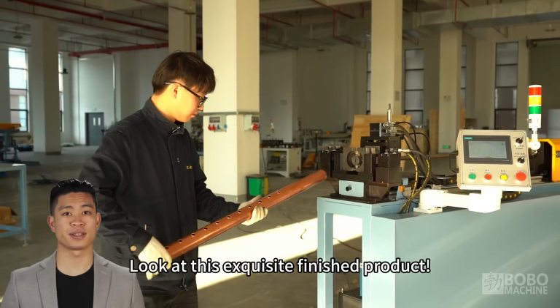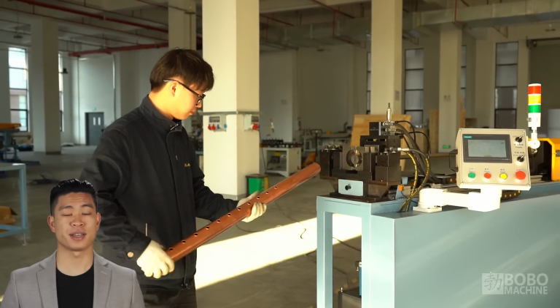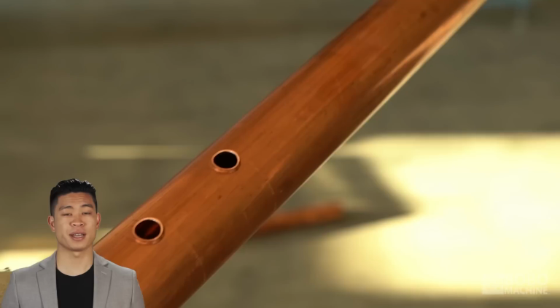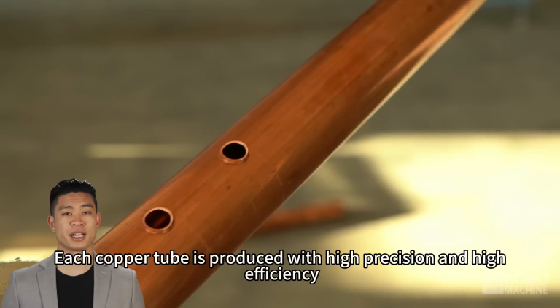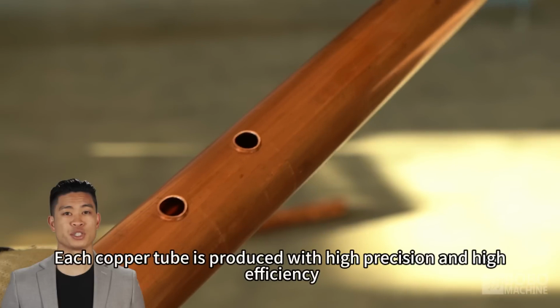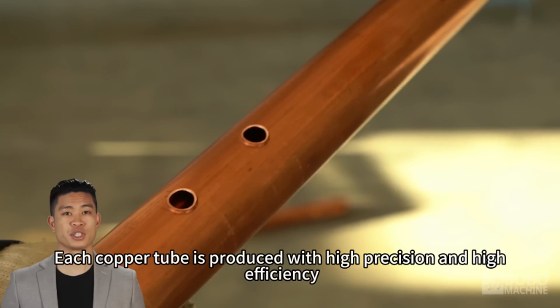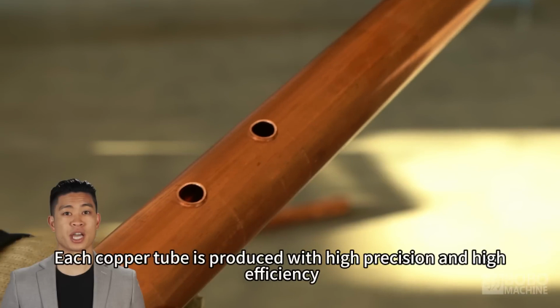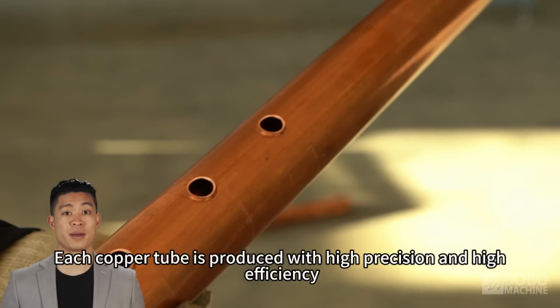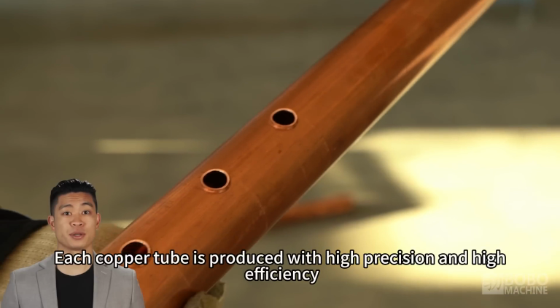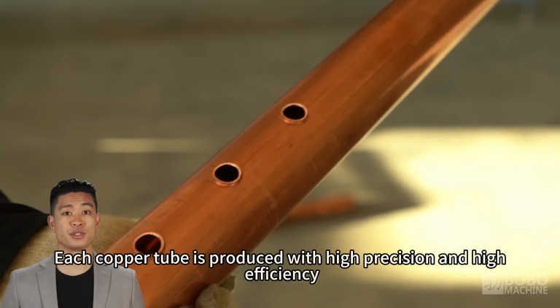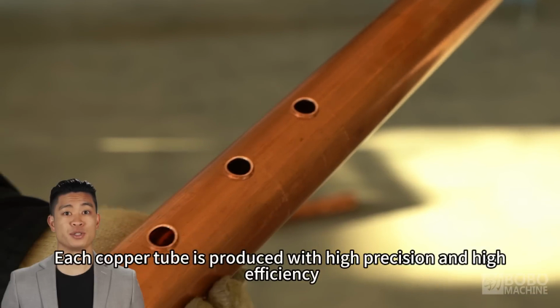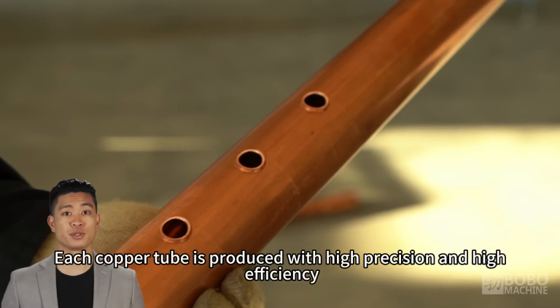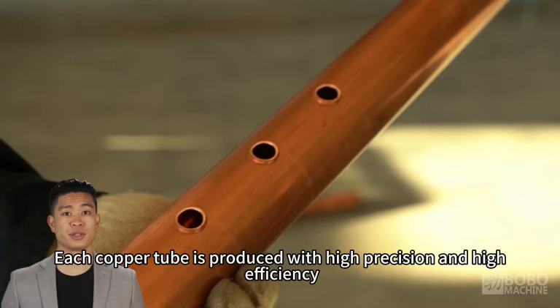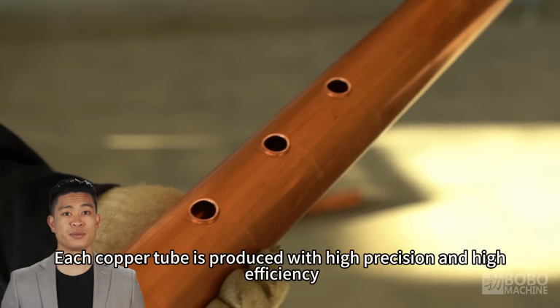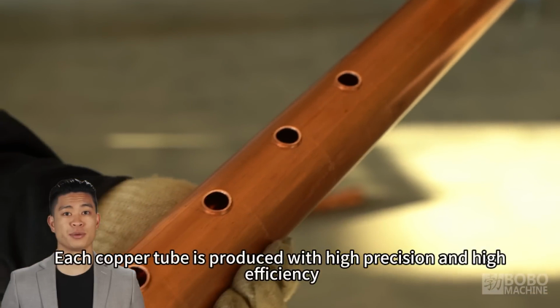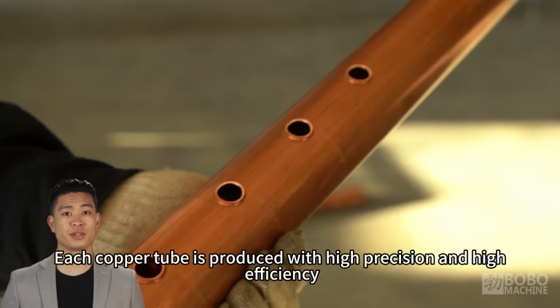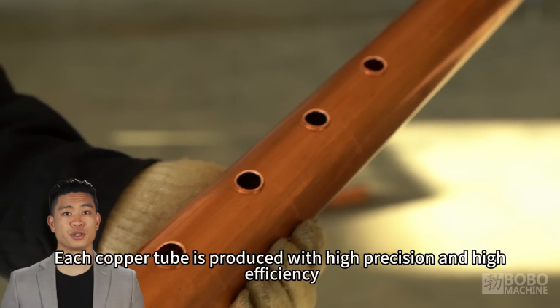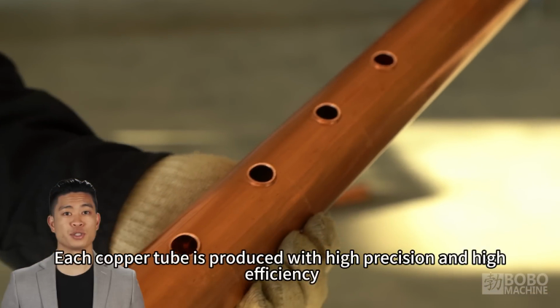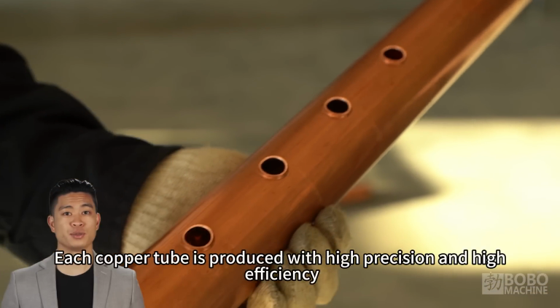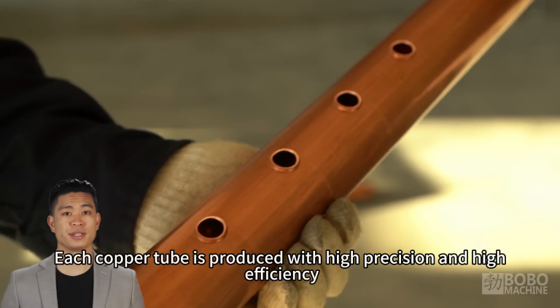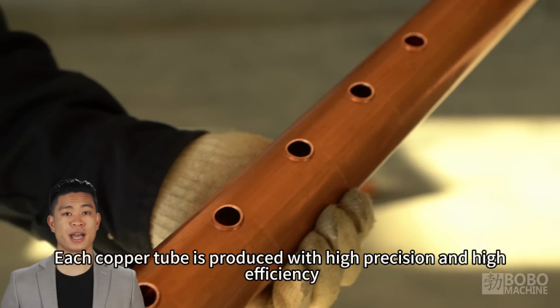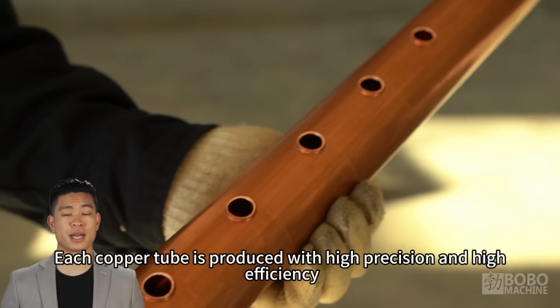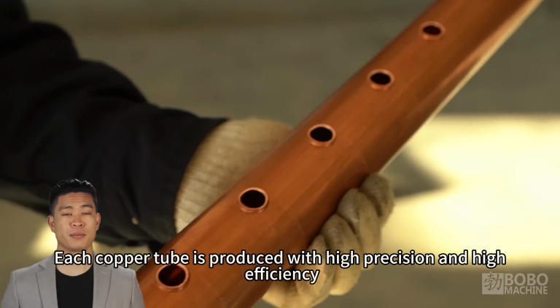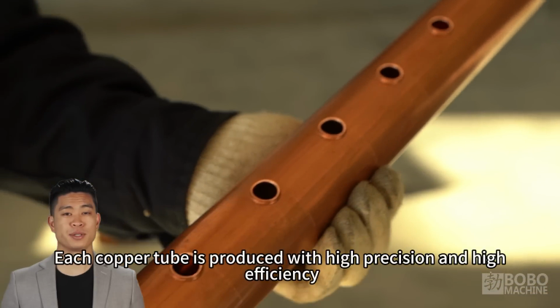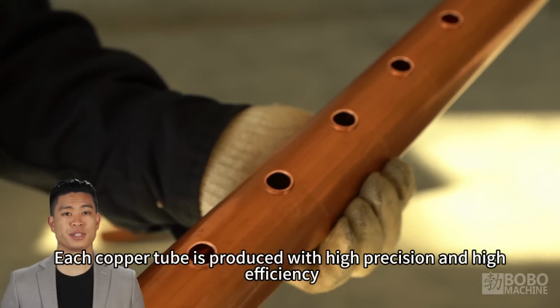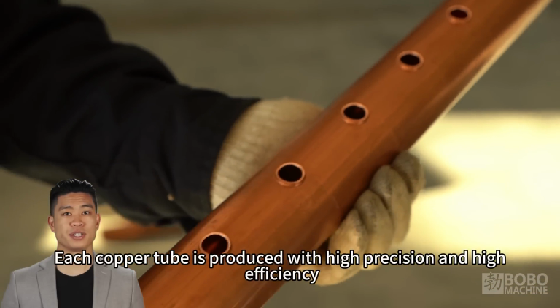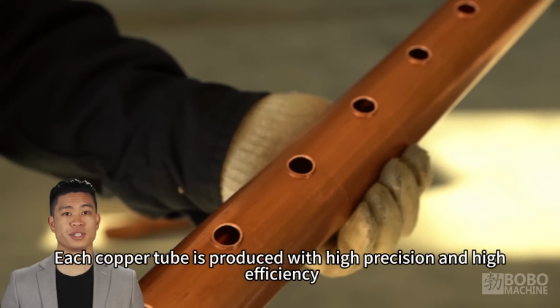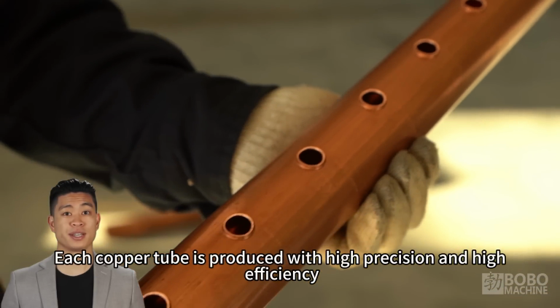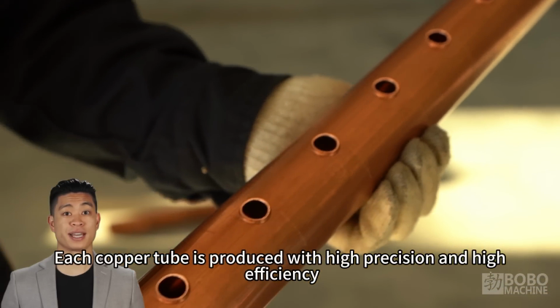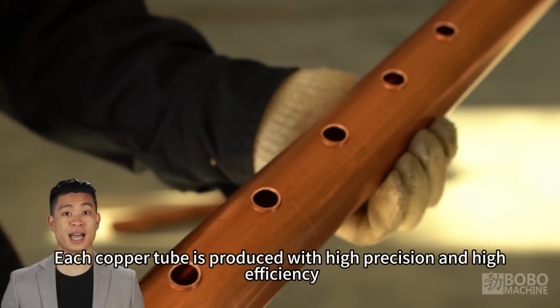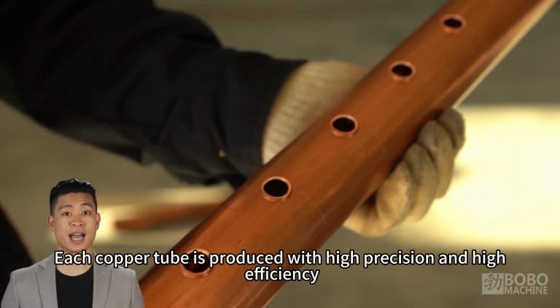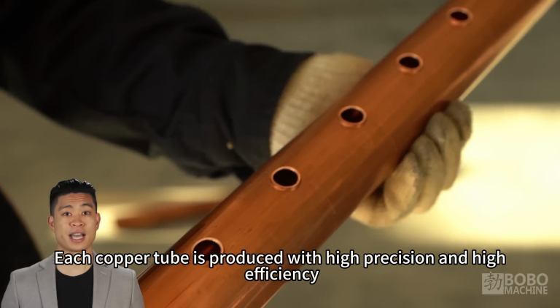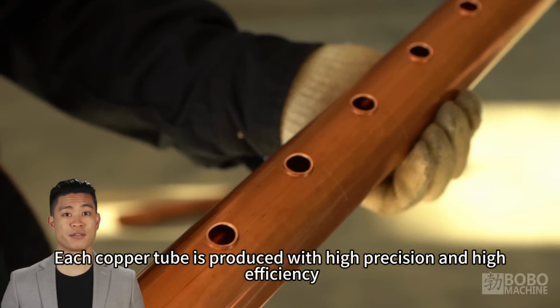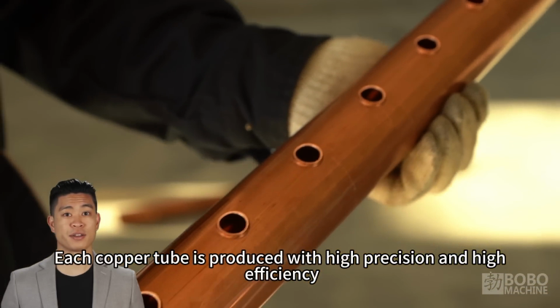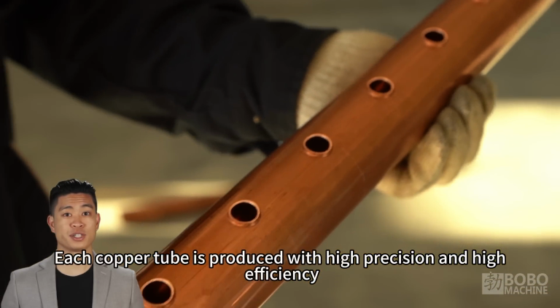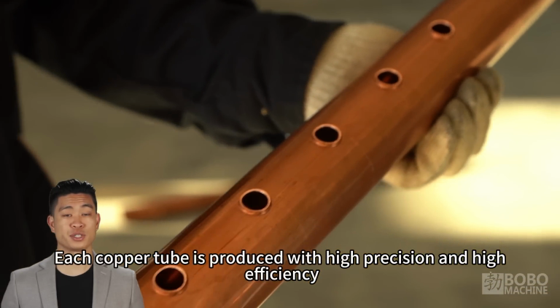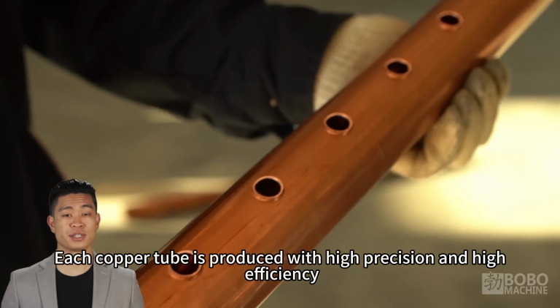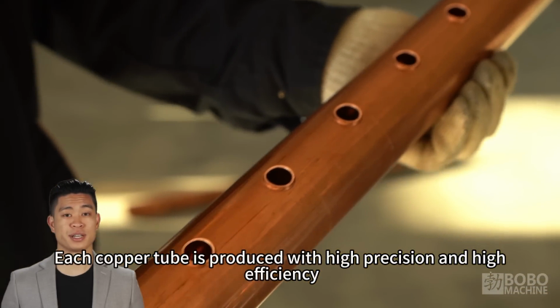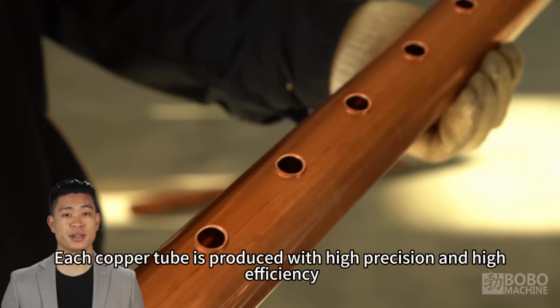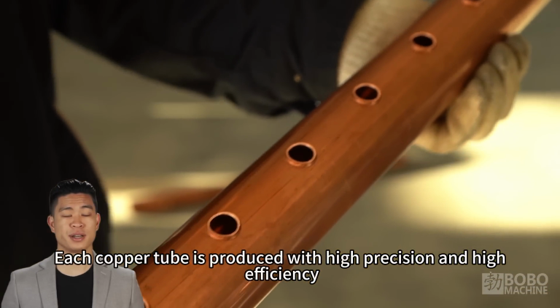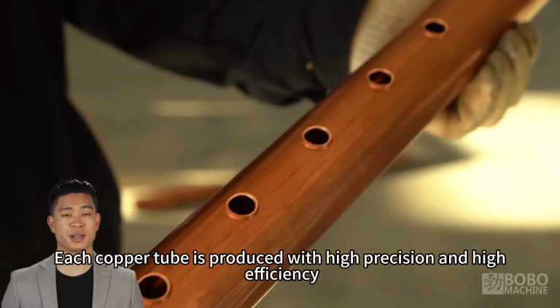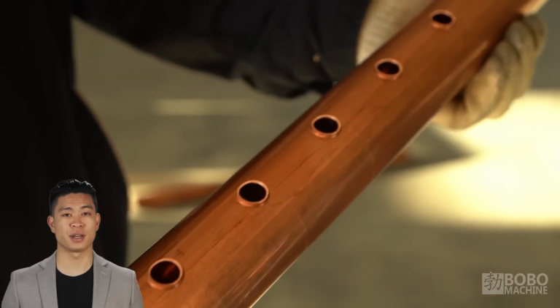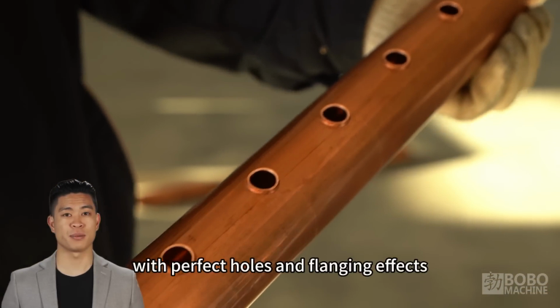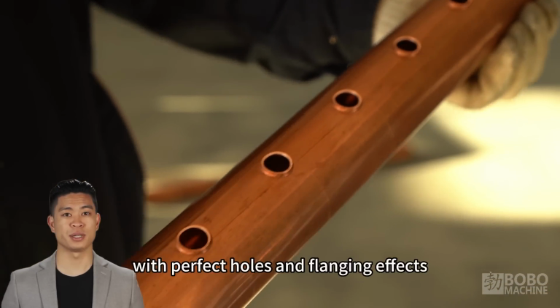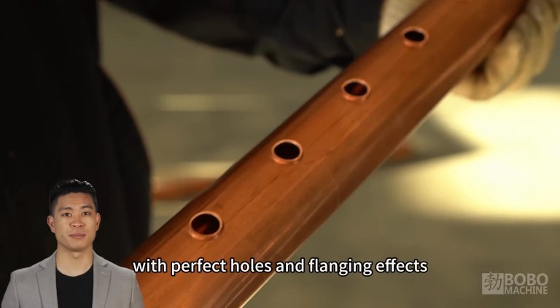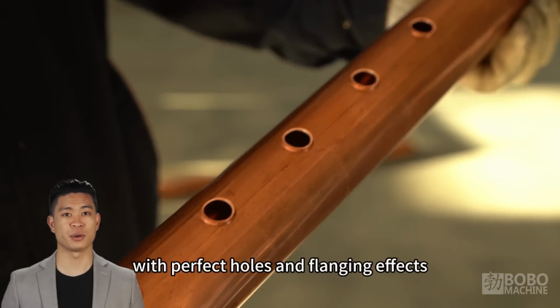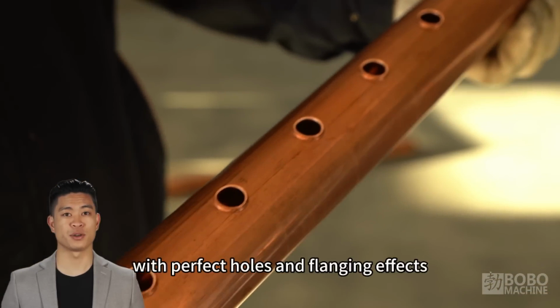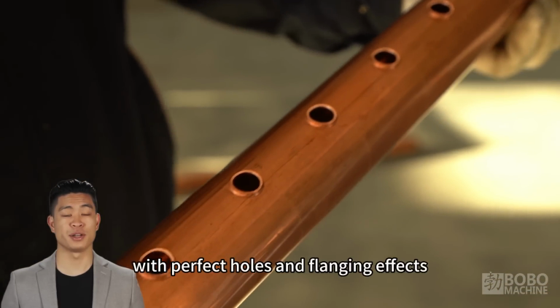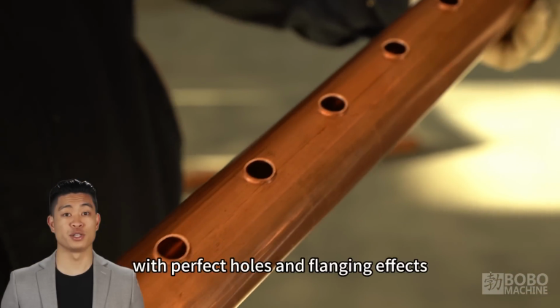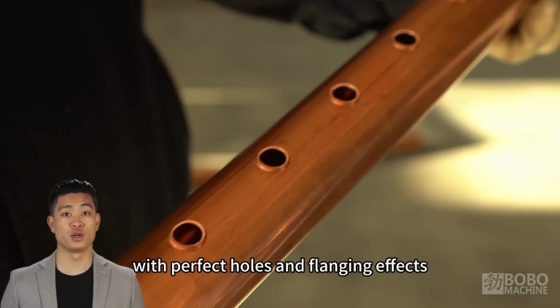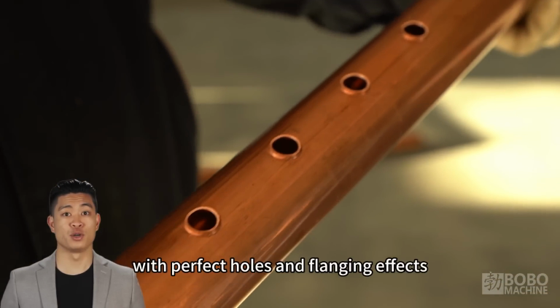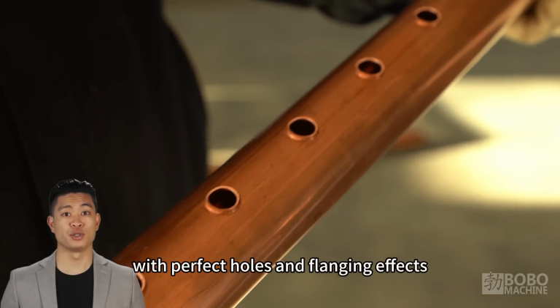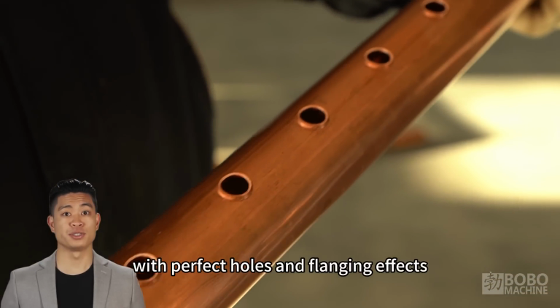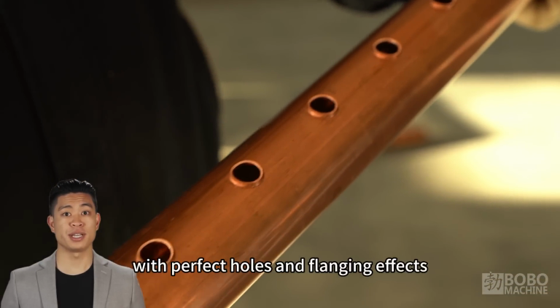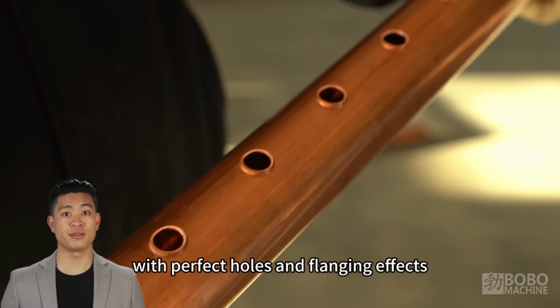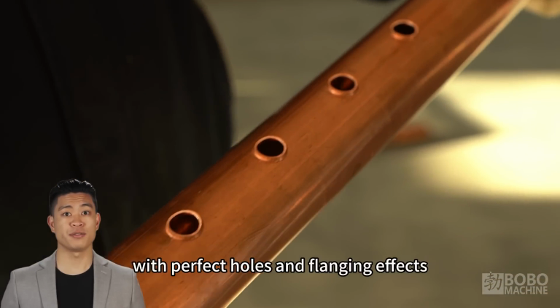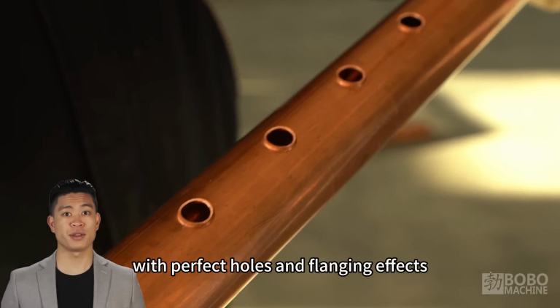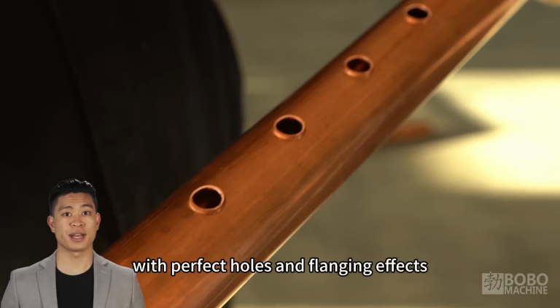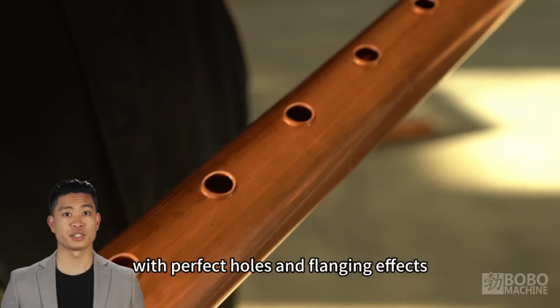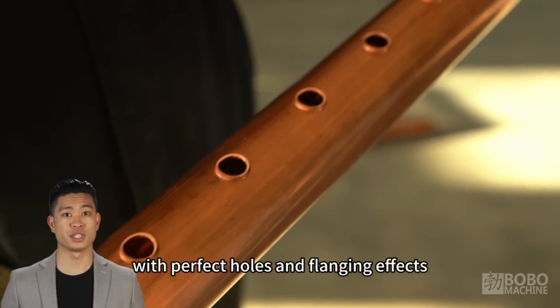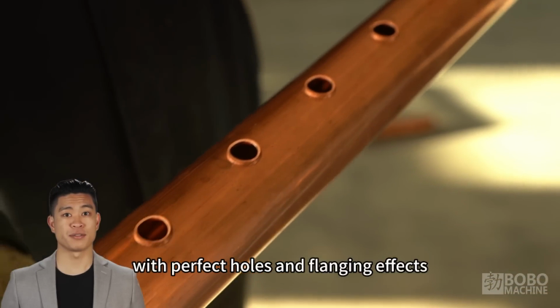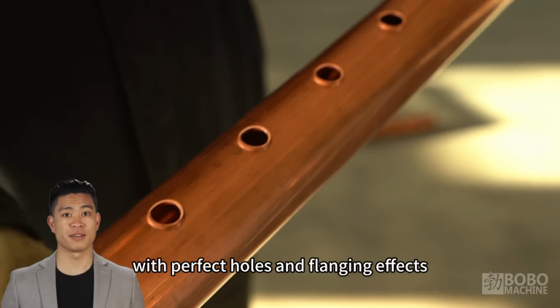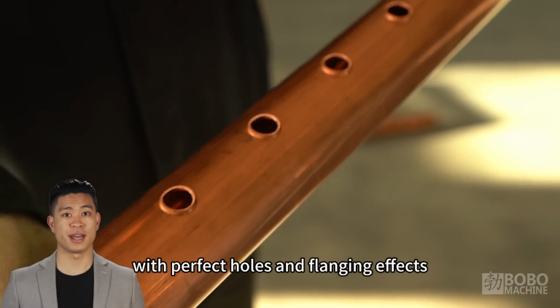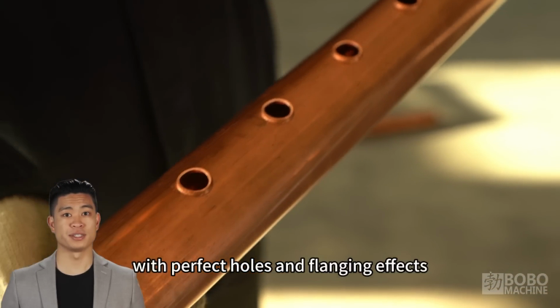Each copper tube is produced with high precision and high efficiency, with perfect holes and flanging effects.